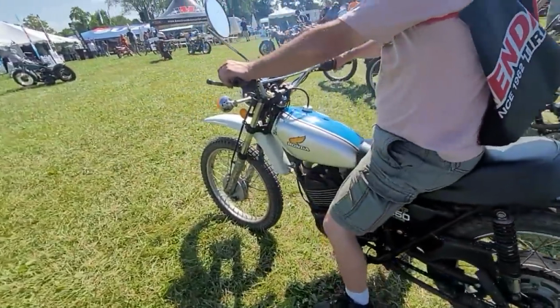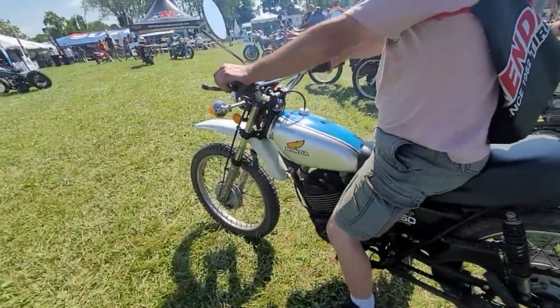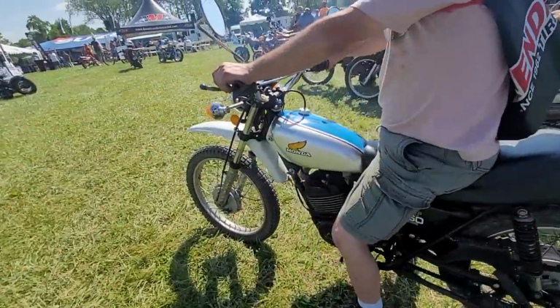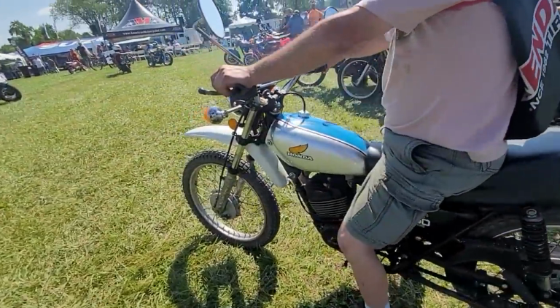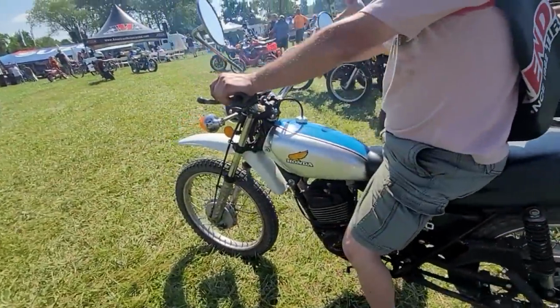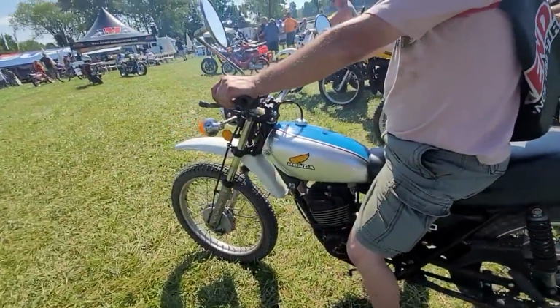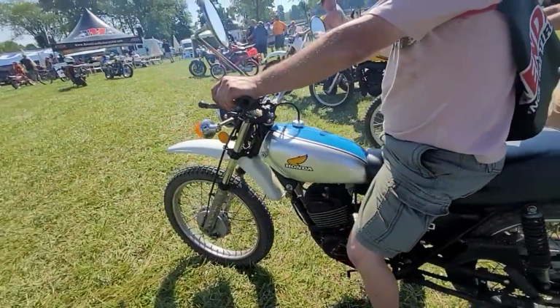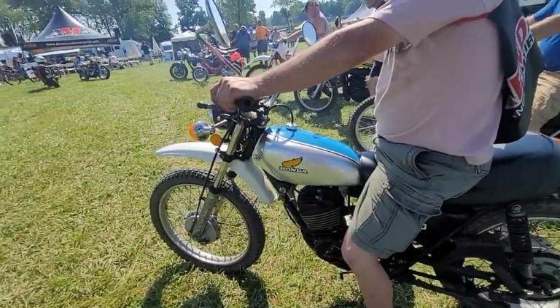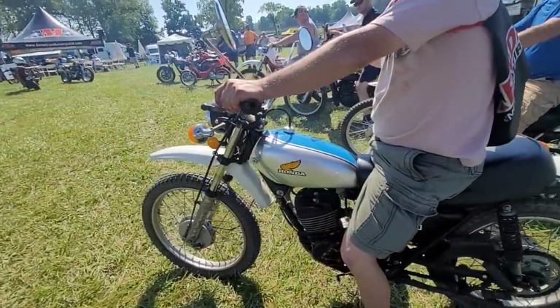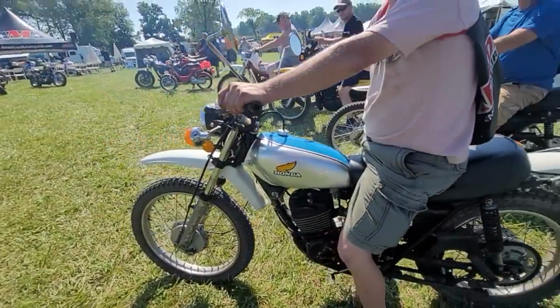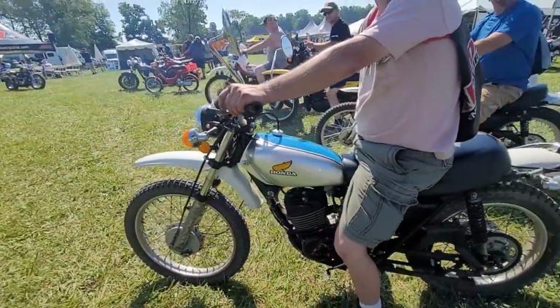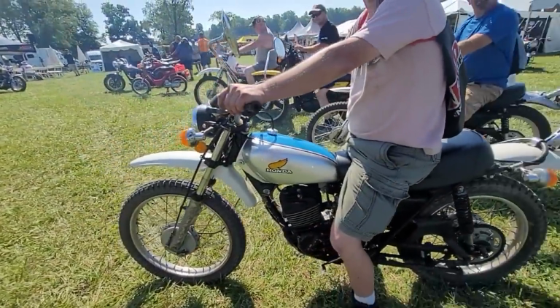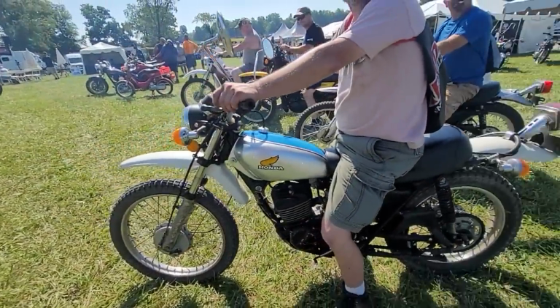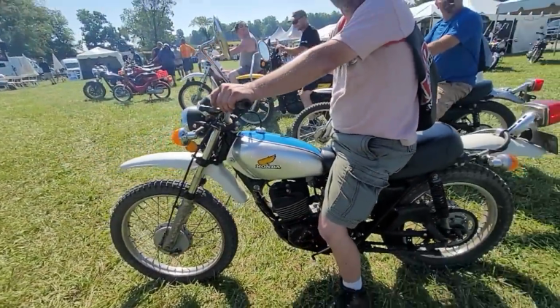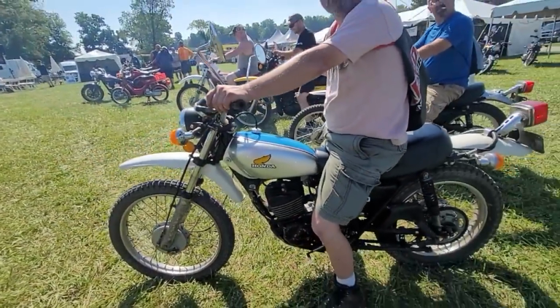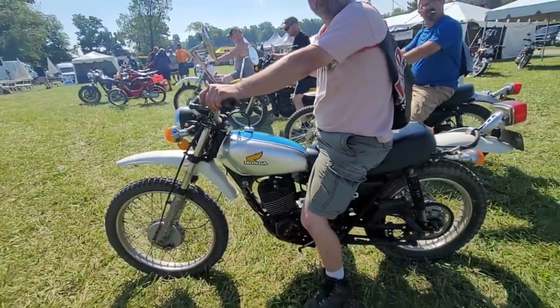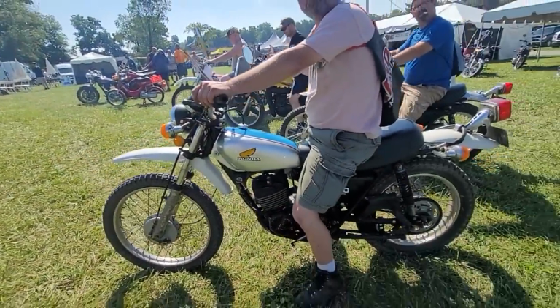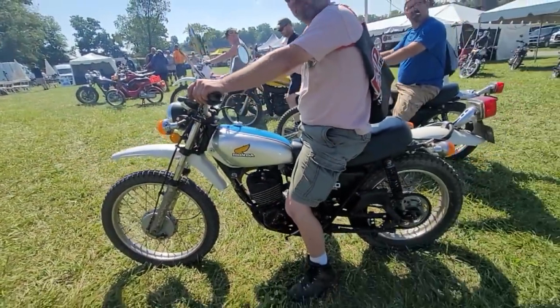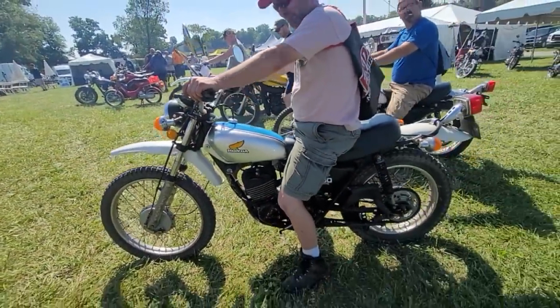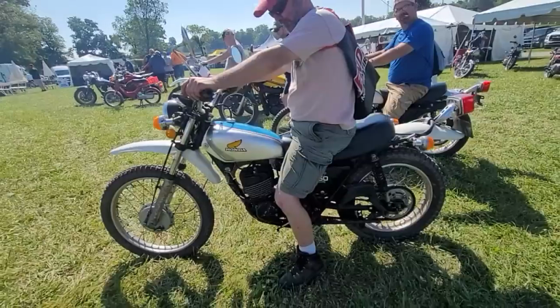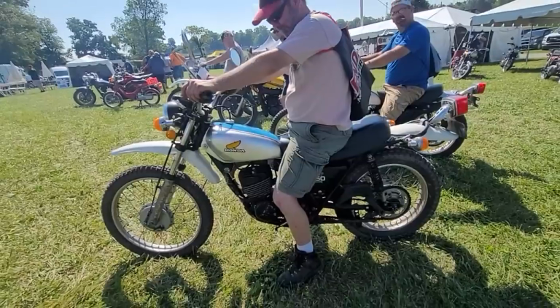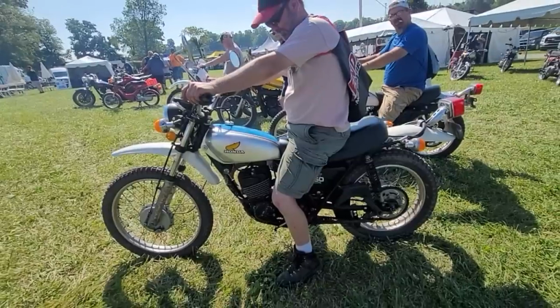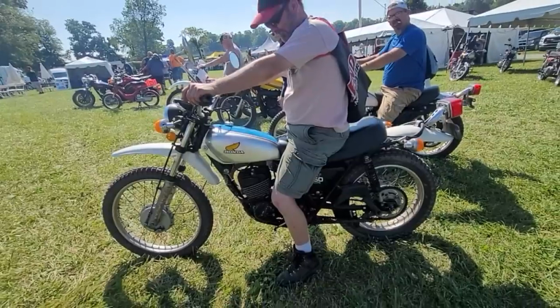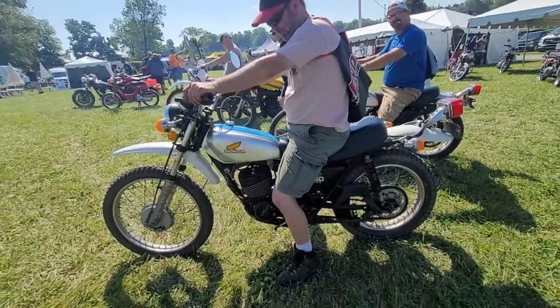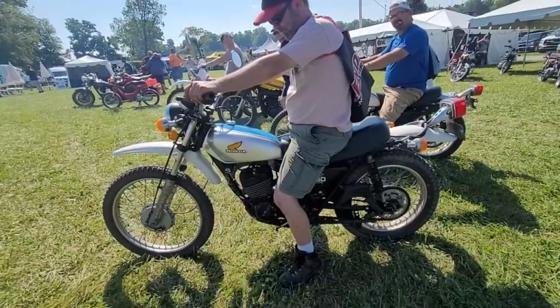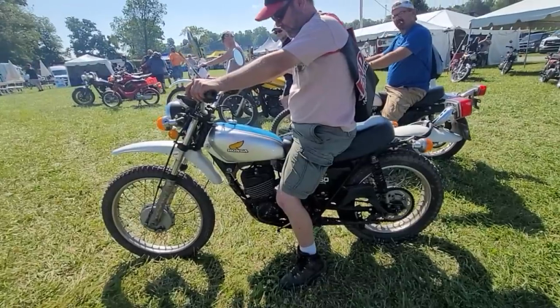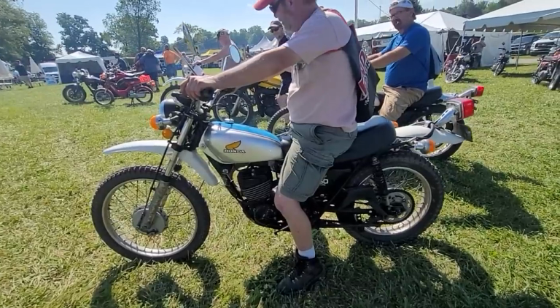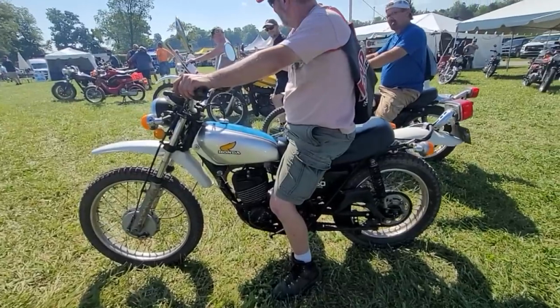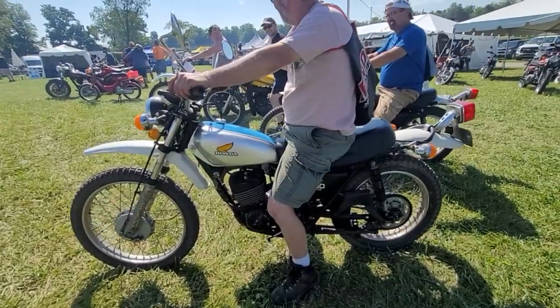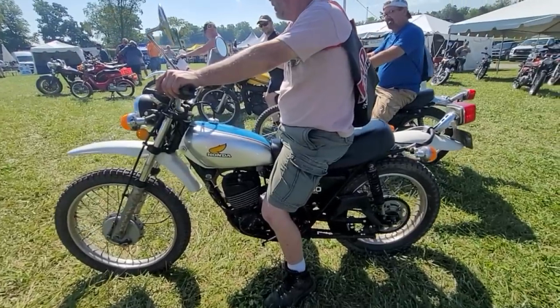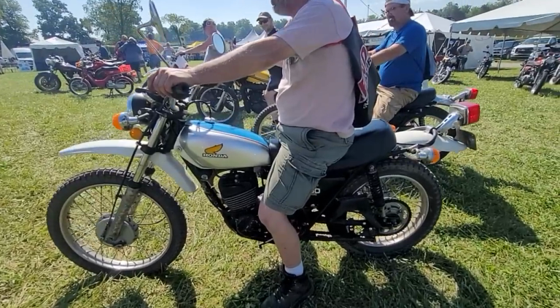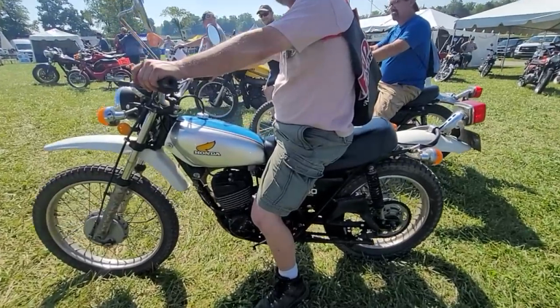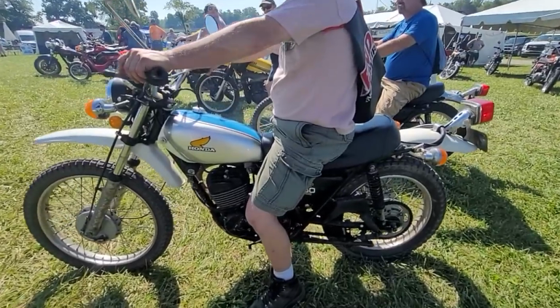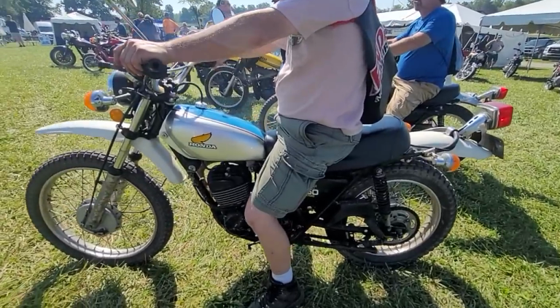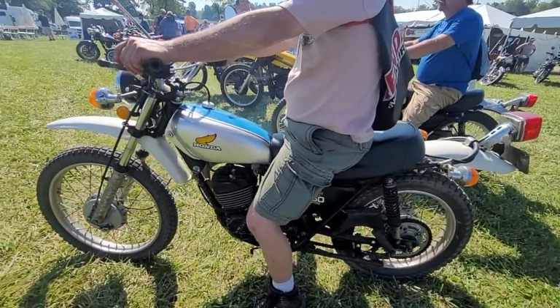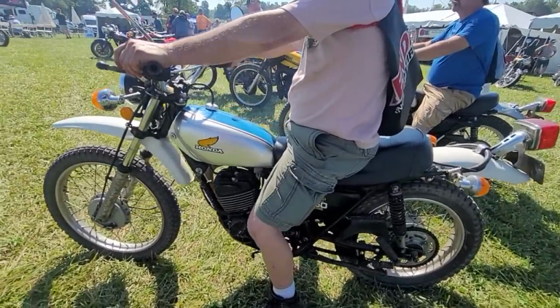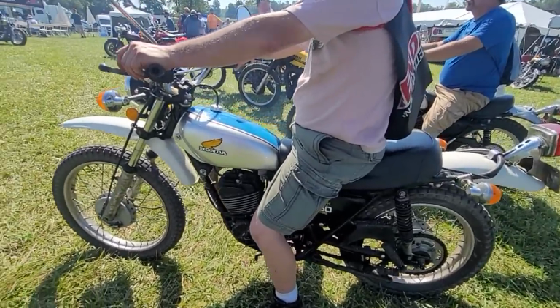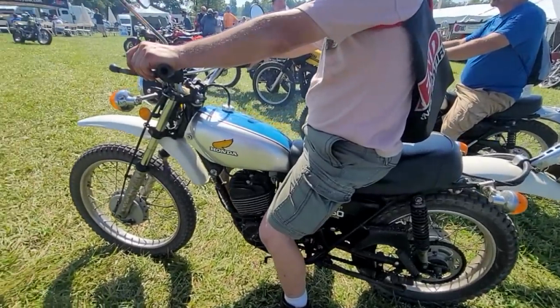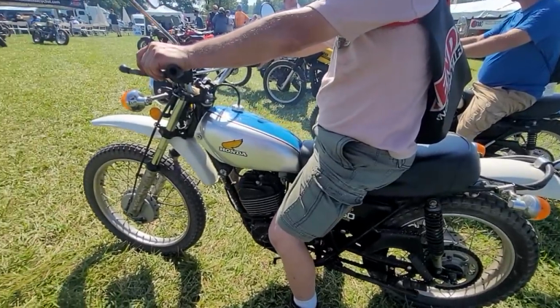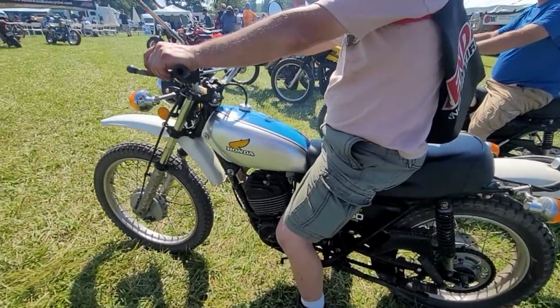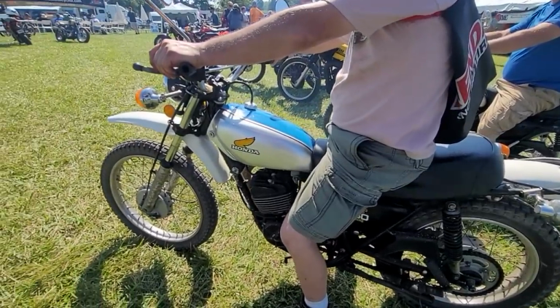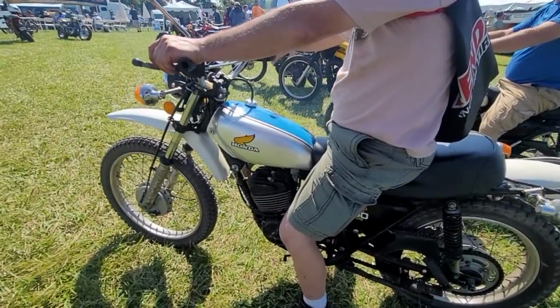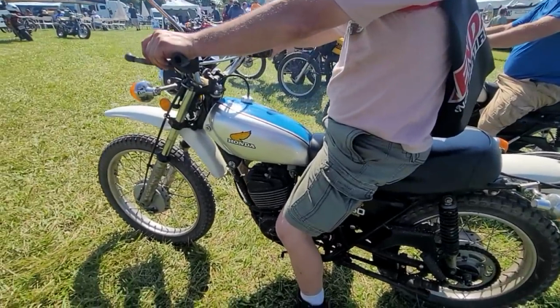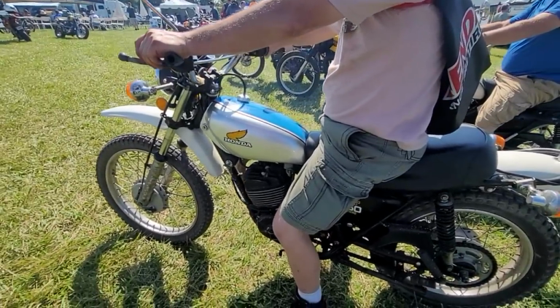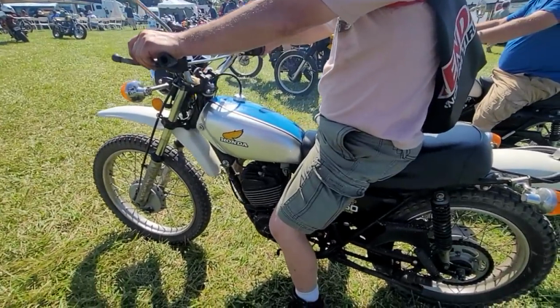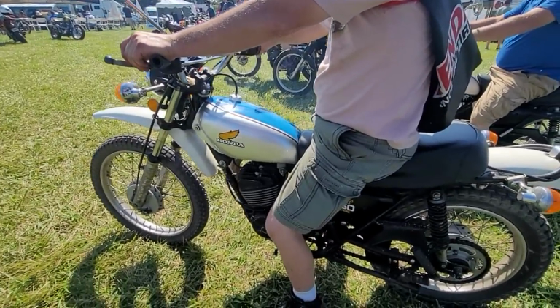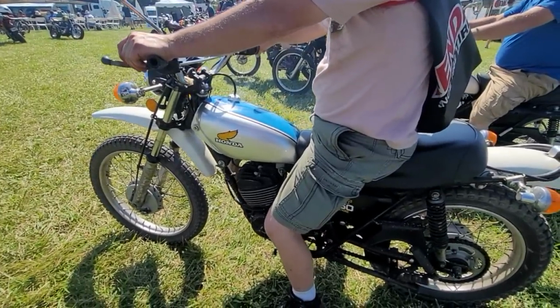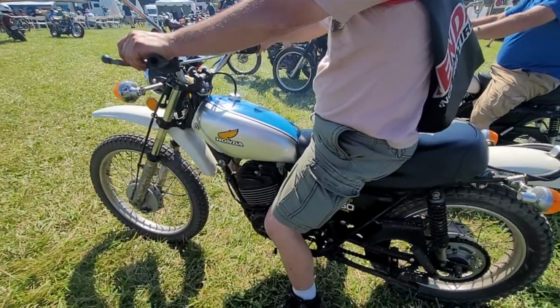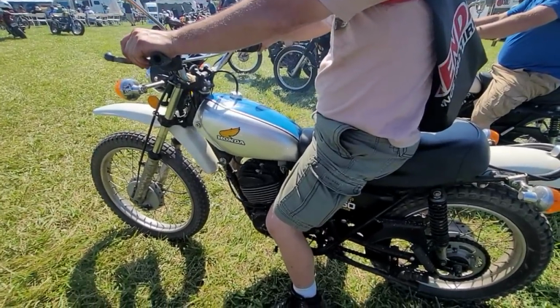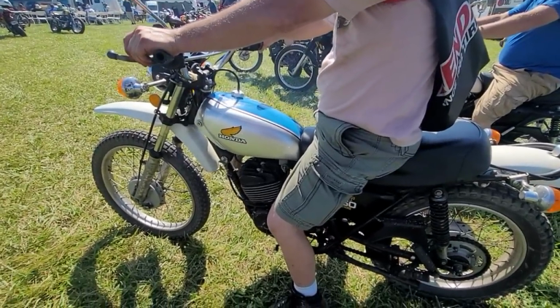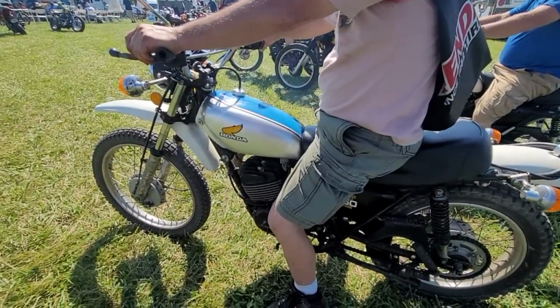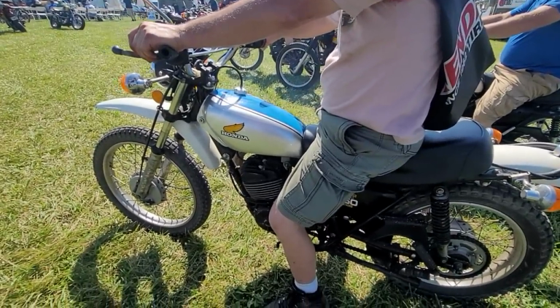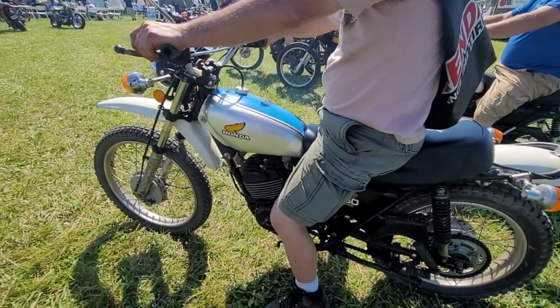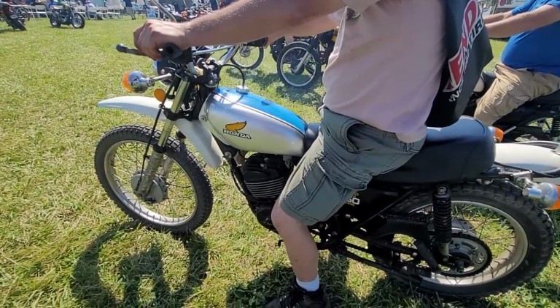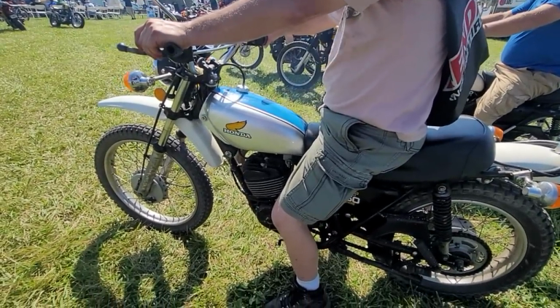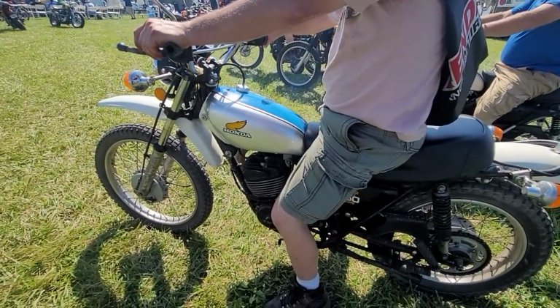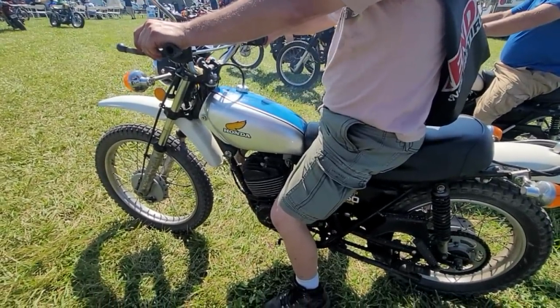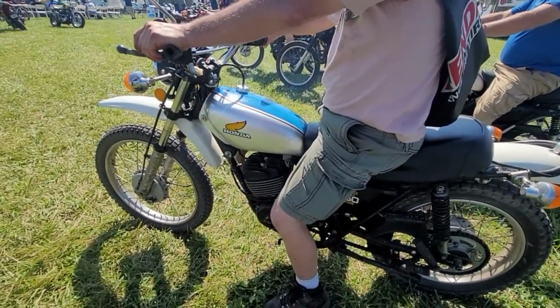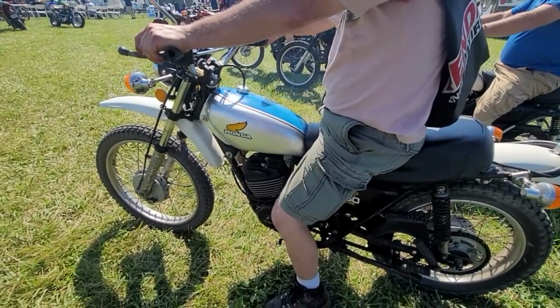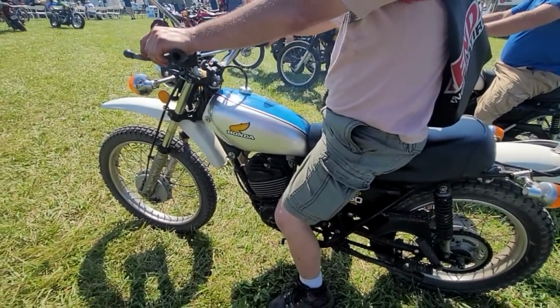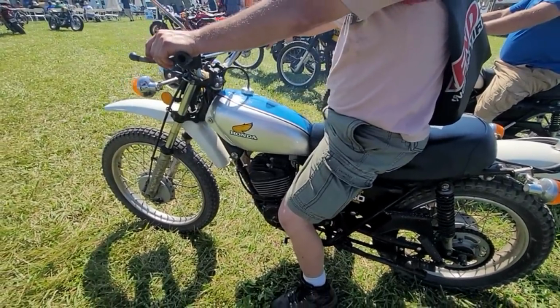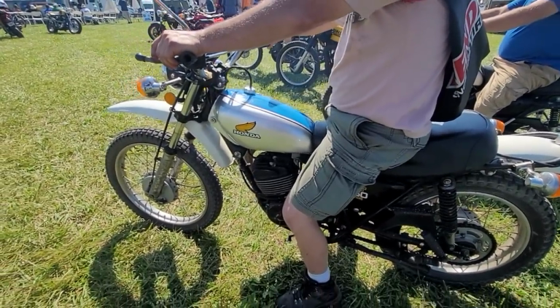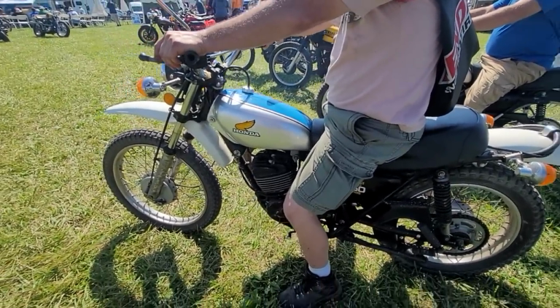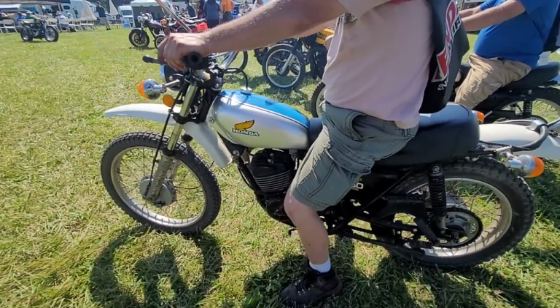Nice 250s — thank you, beautiful. Is that original paint on that? It looks brand new.